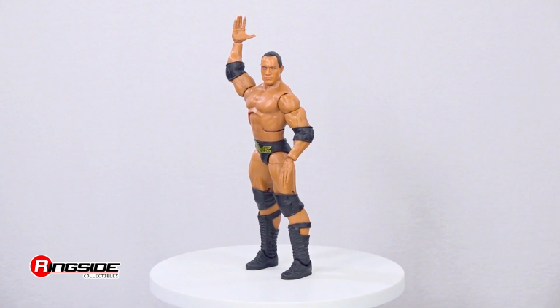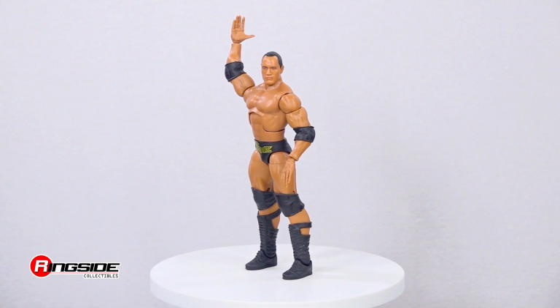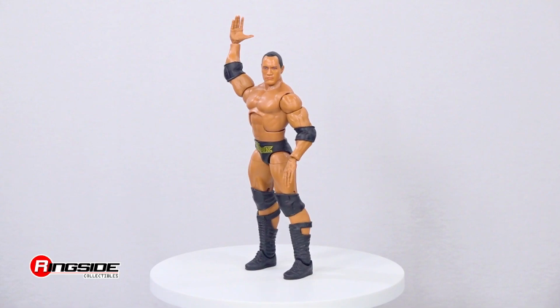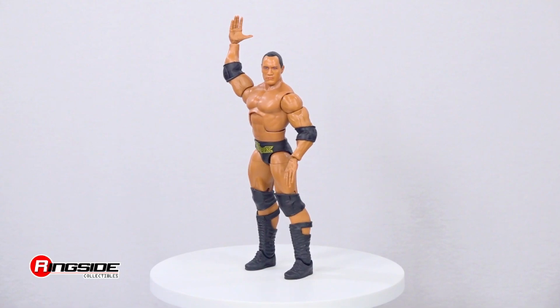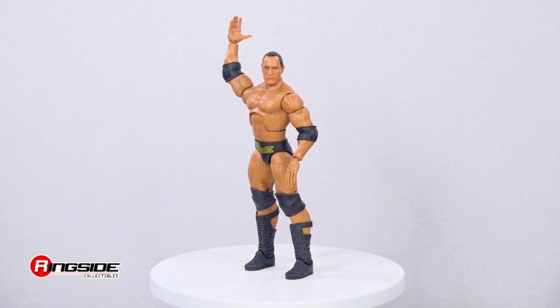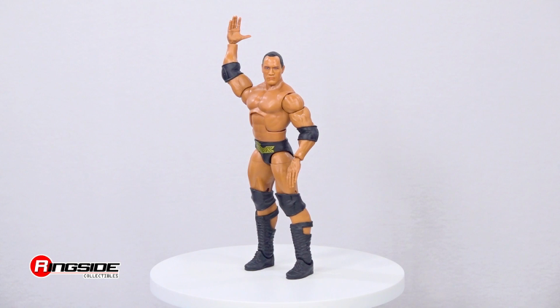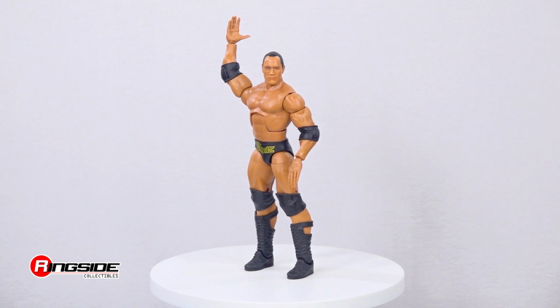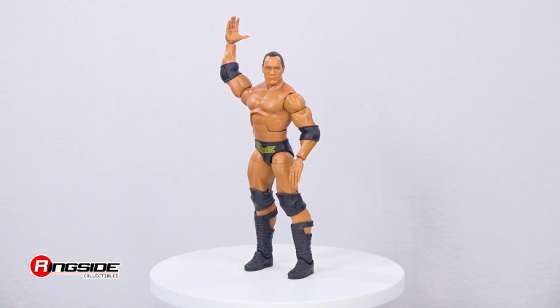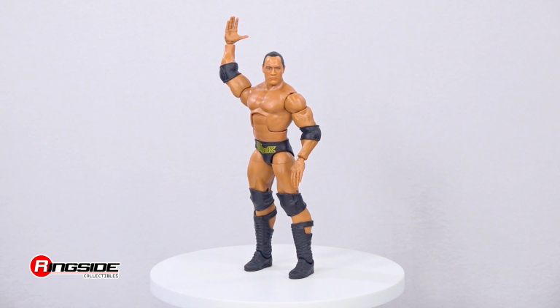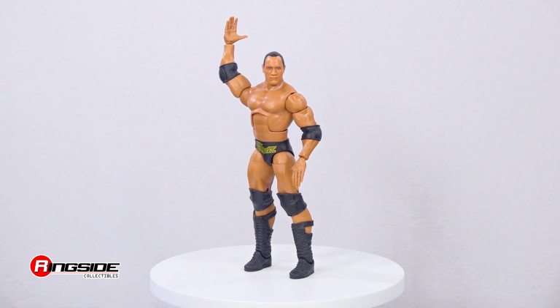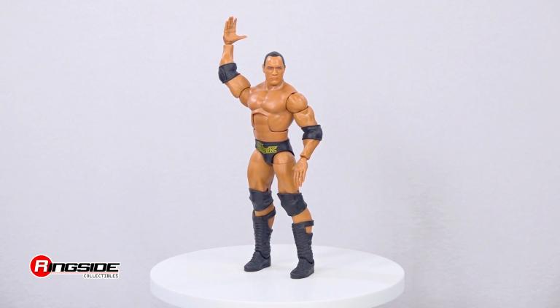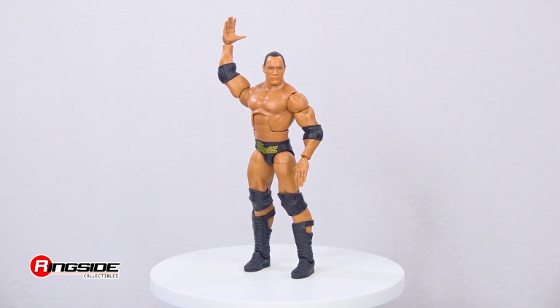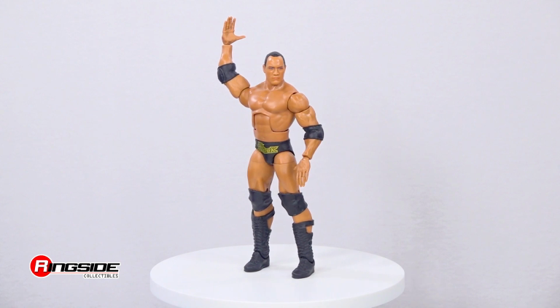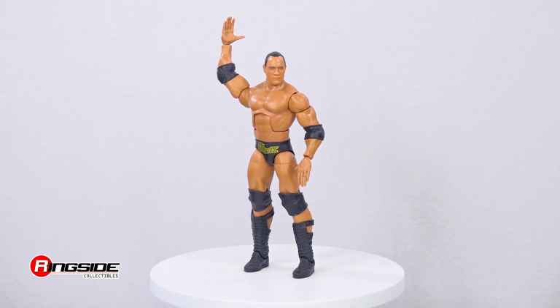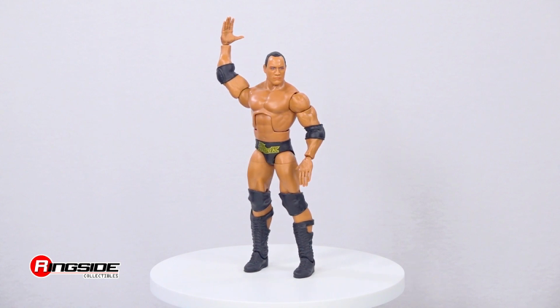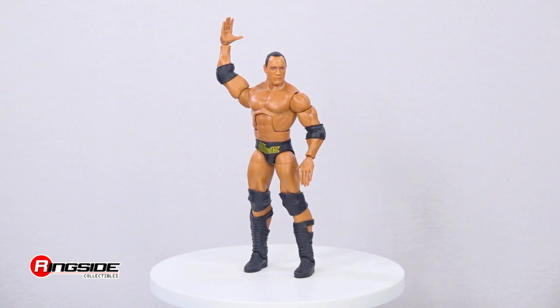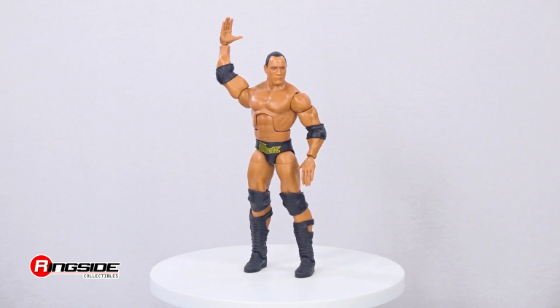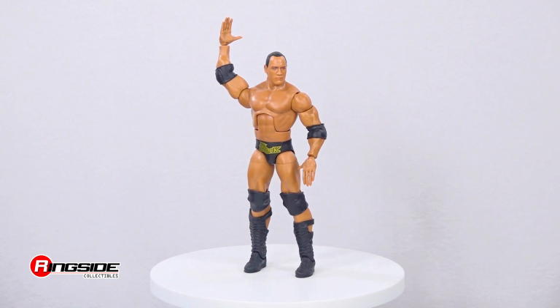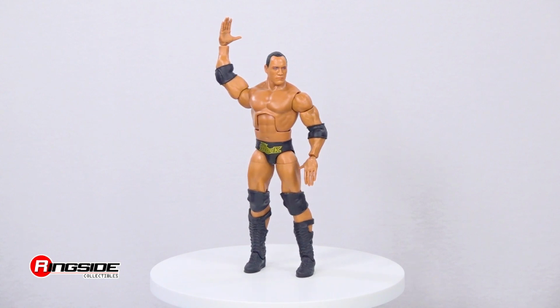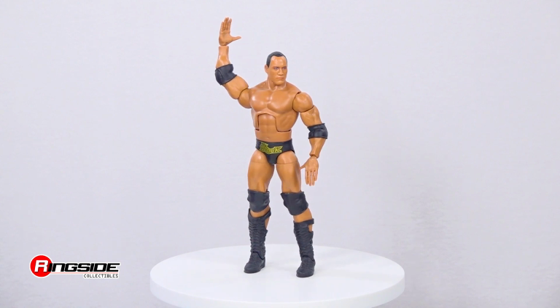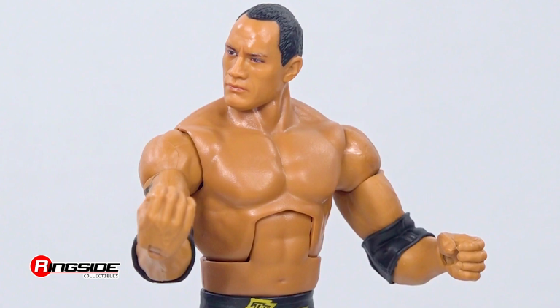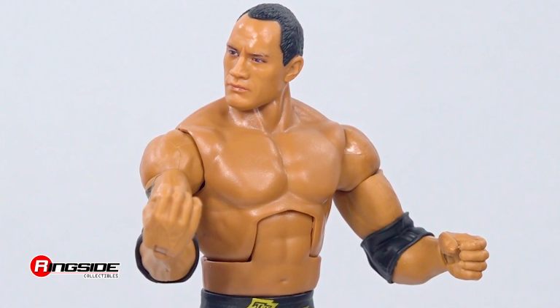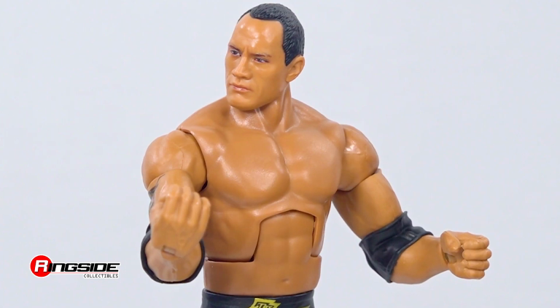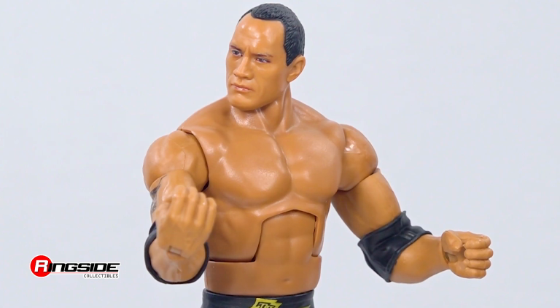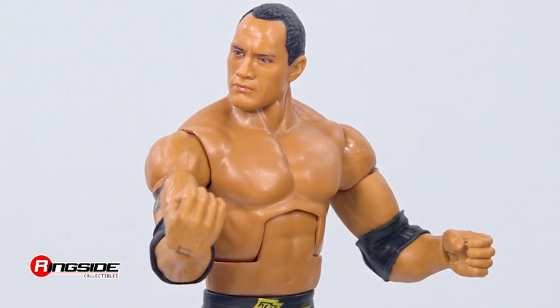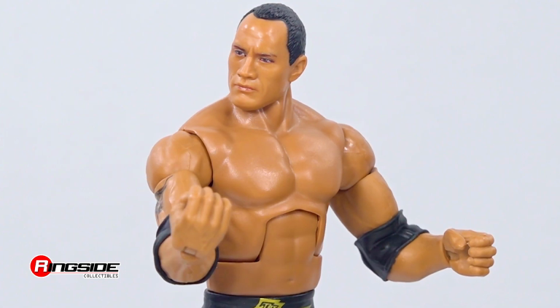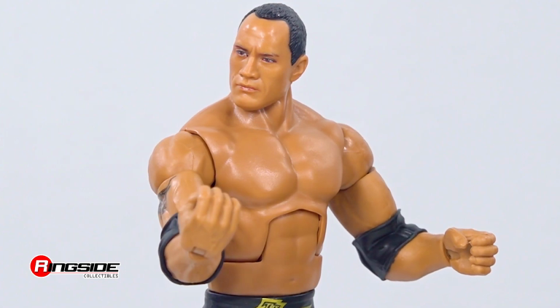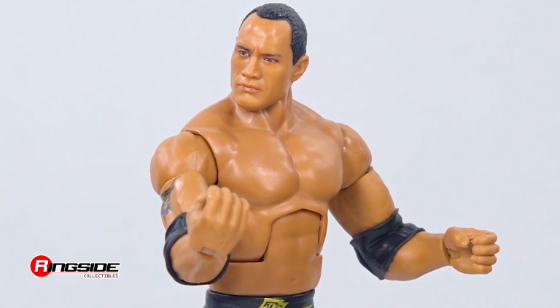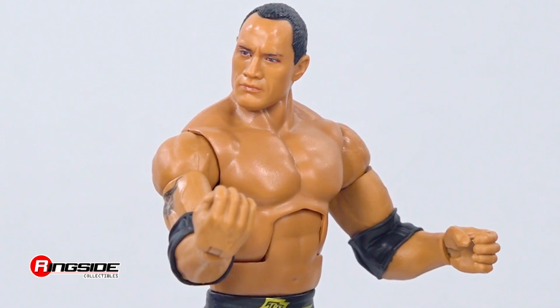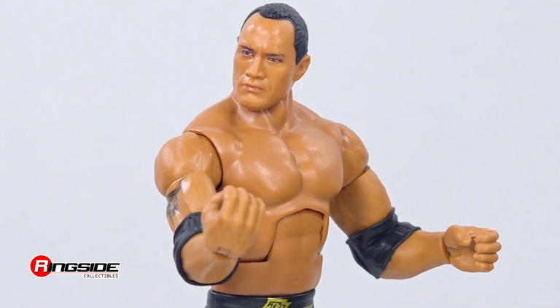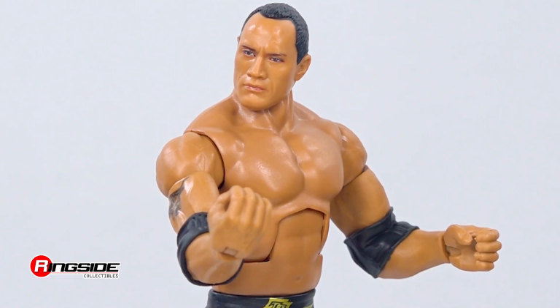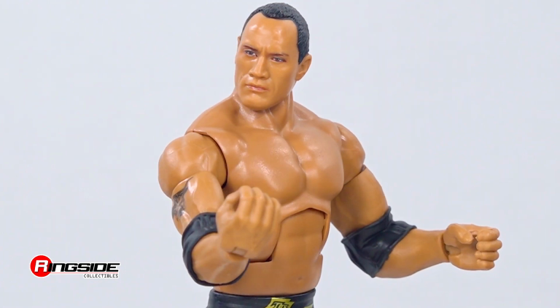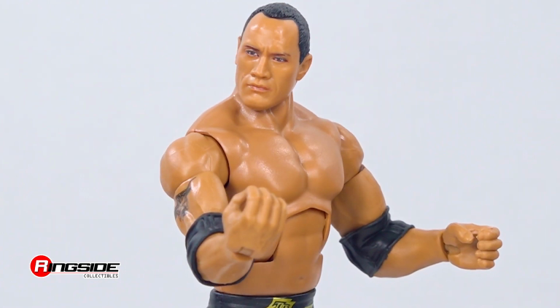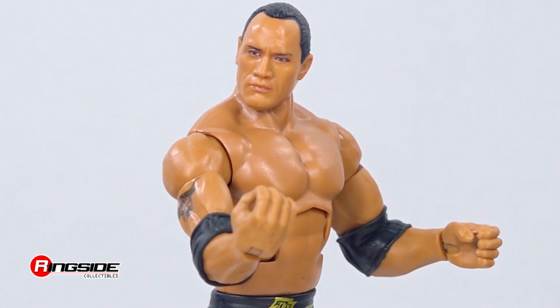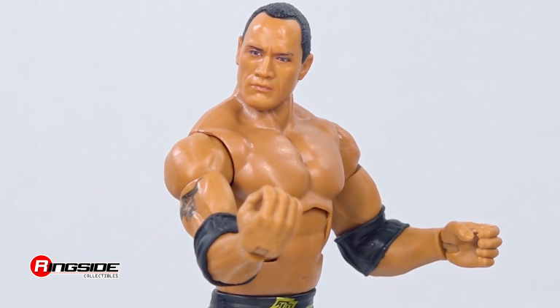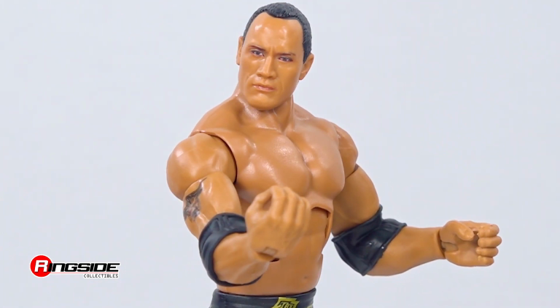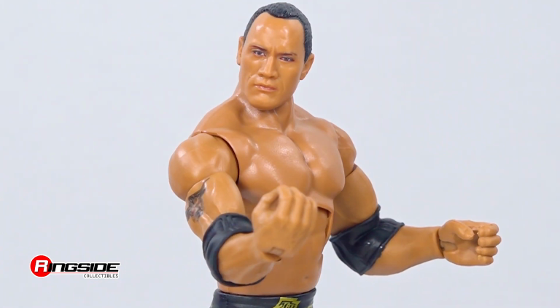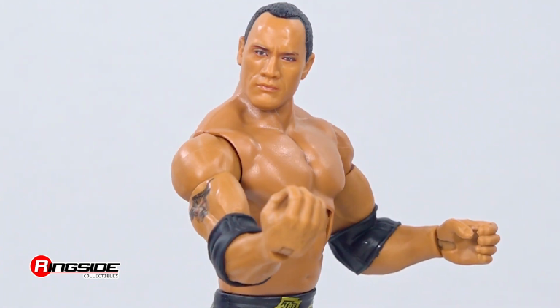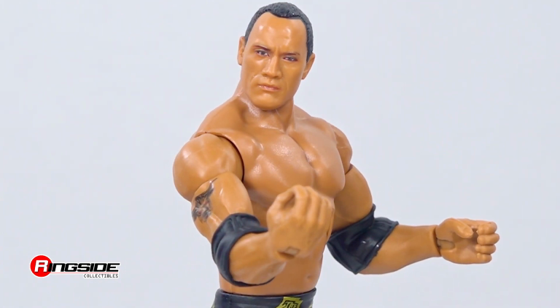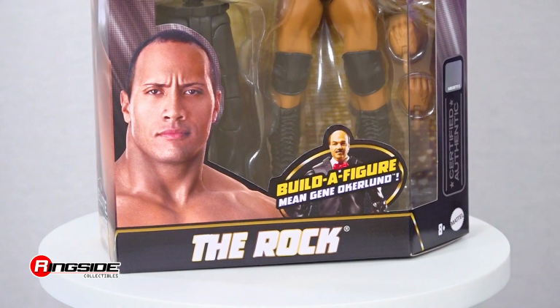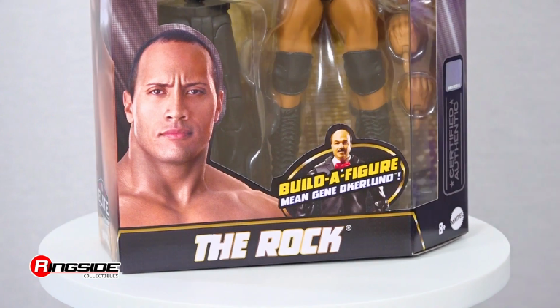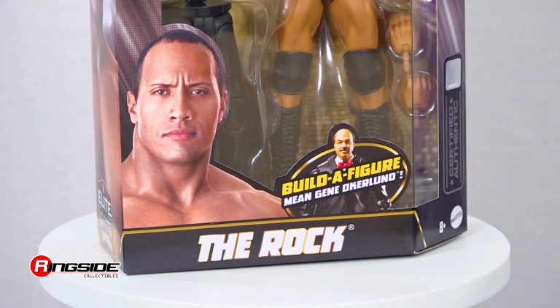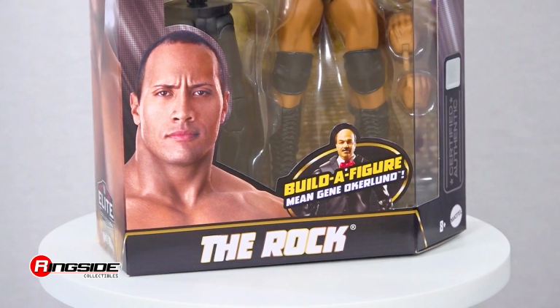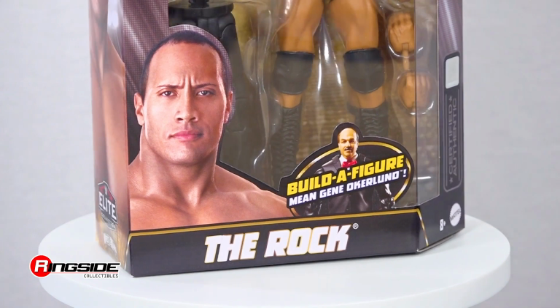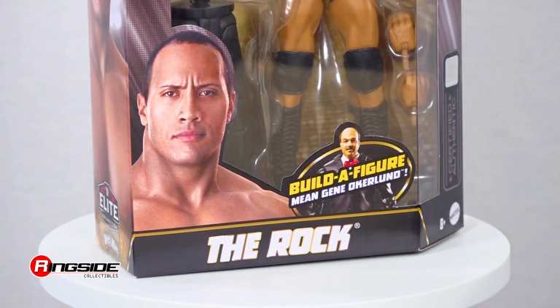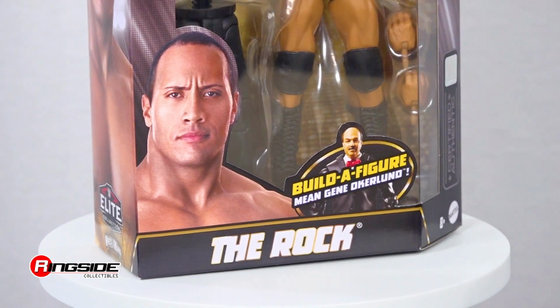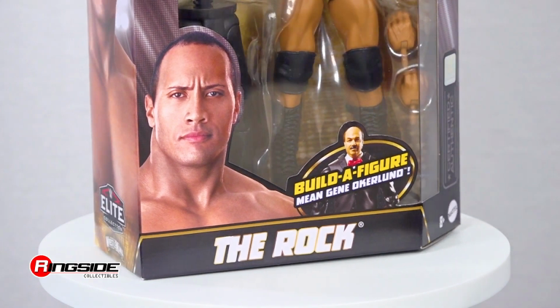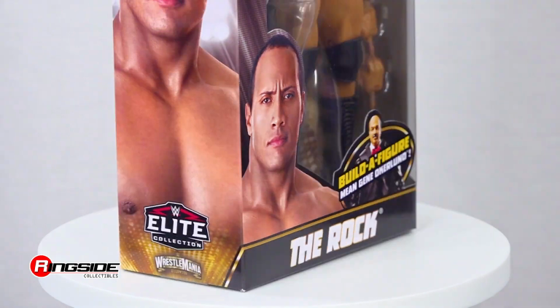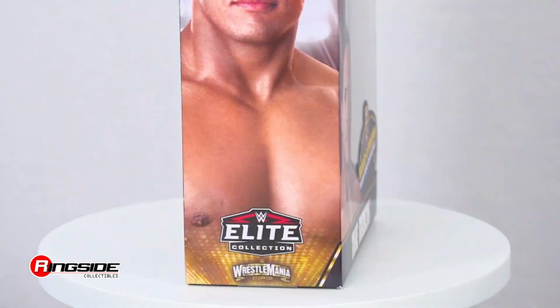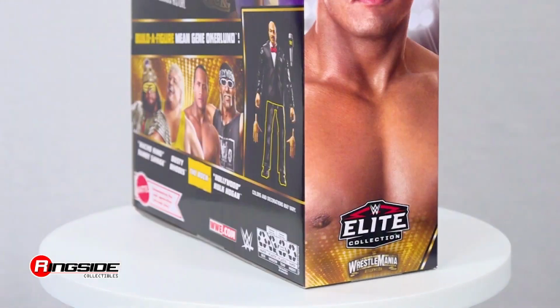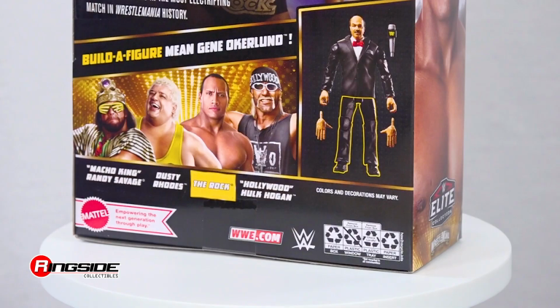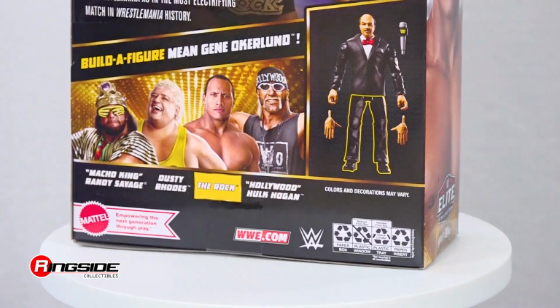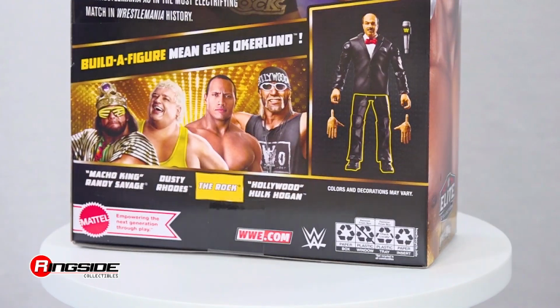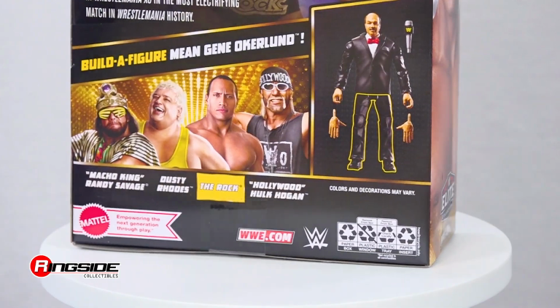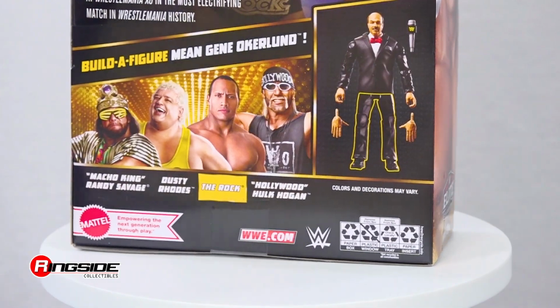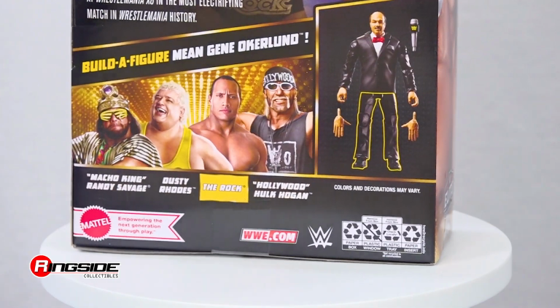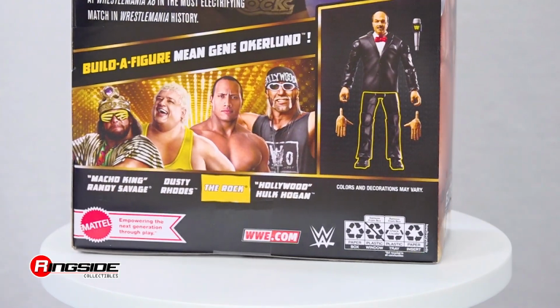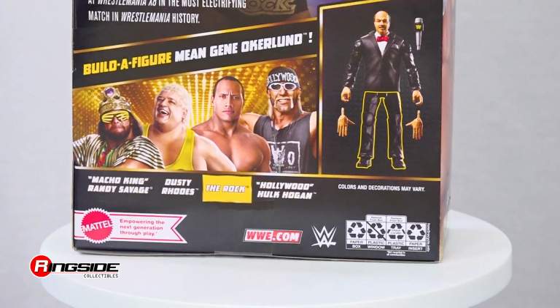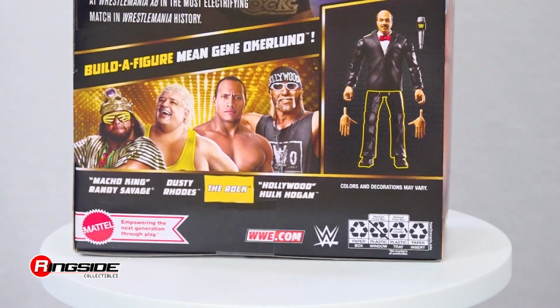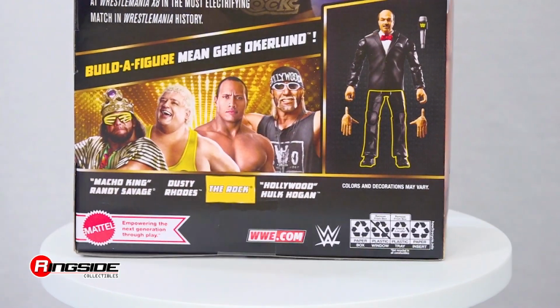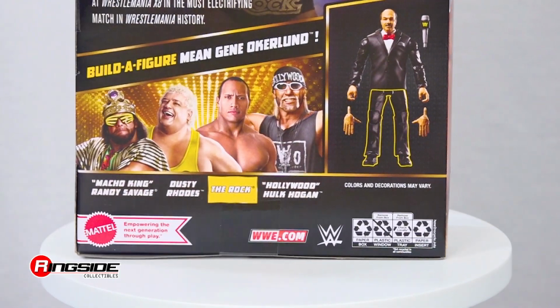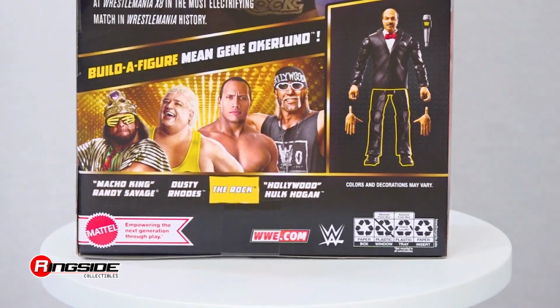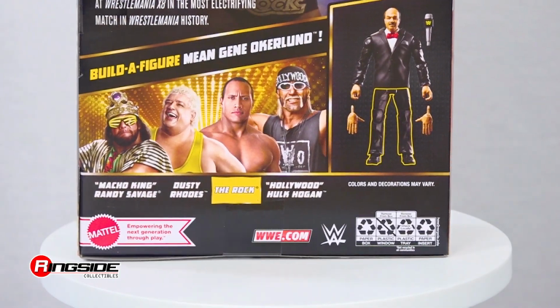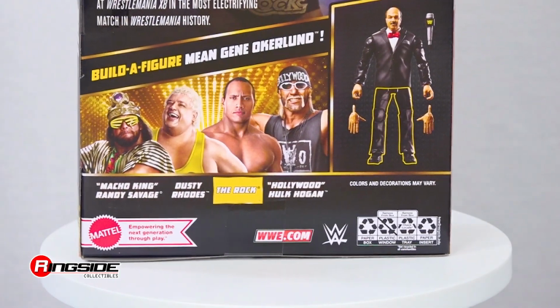The Rock also comes with several accessories, including two pairs of interchangeable hands and a Build-A-Figure Mean Gene Okerlund Legs.